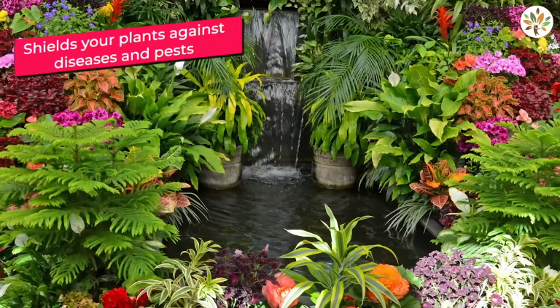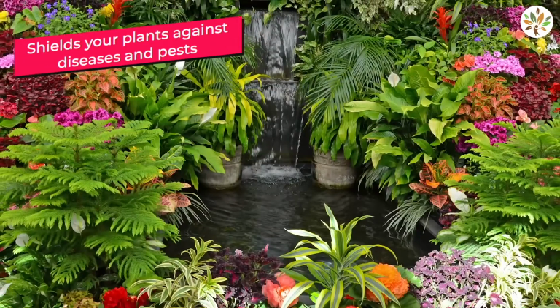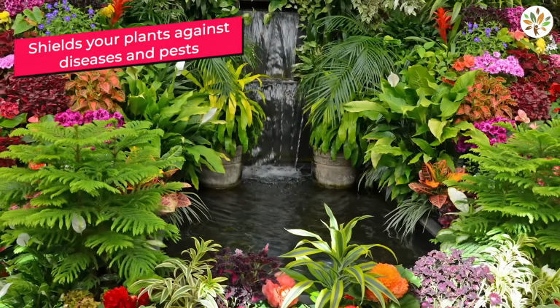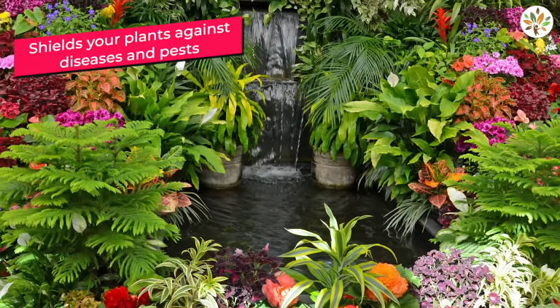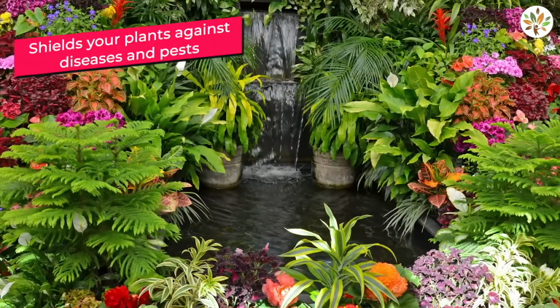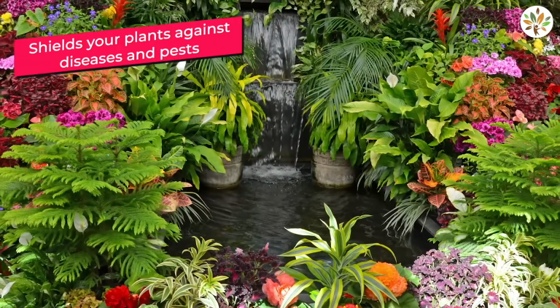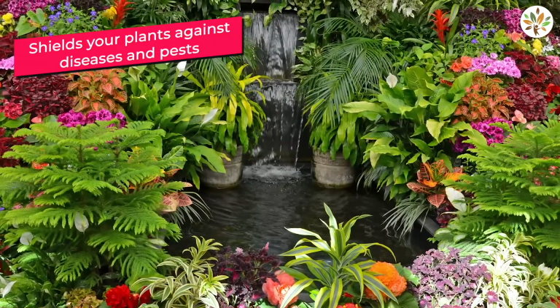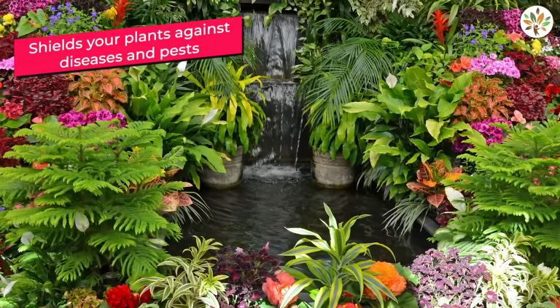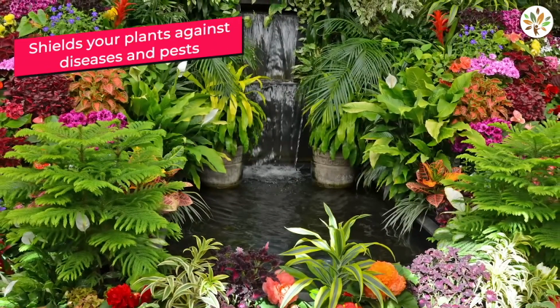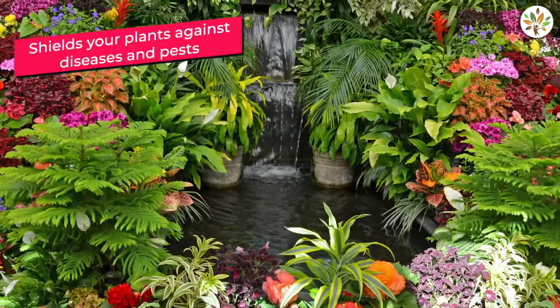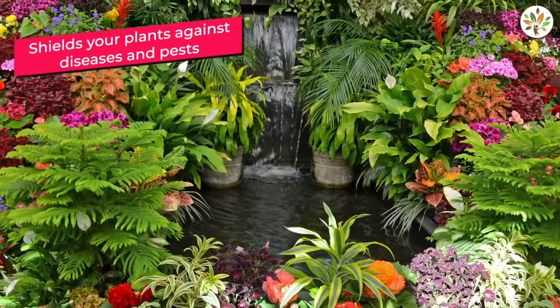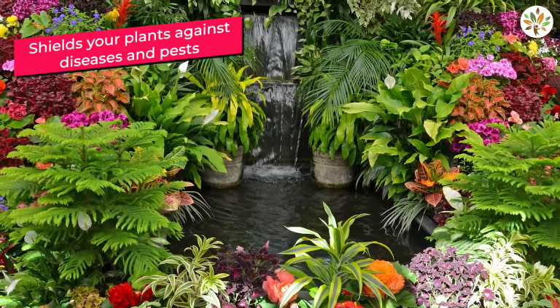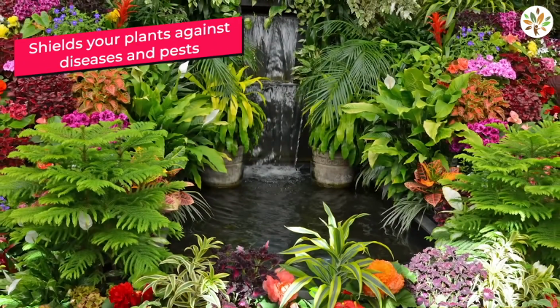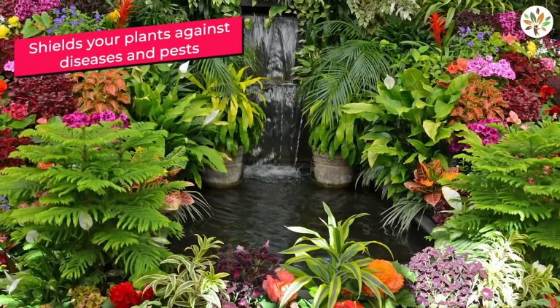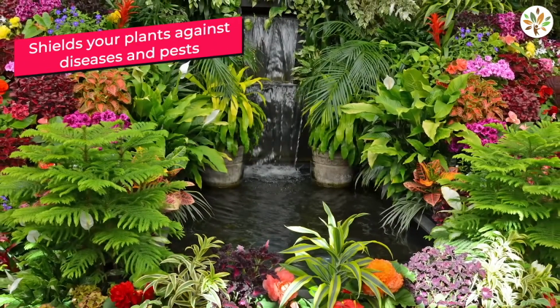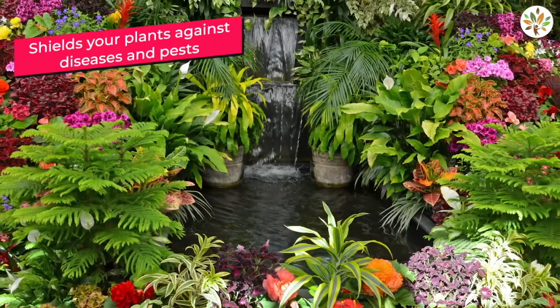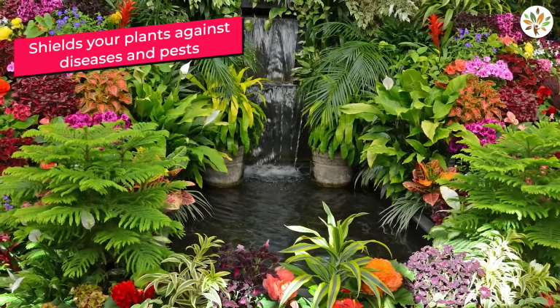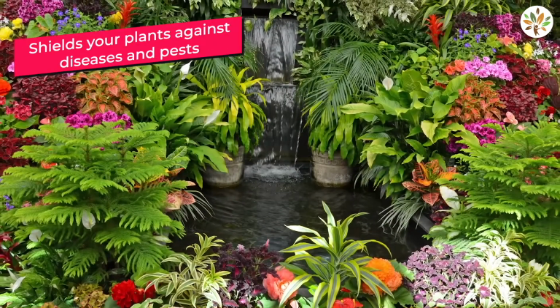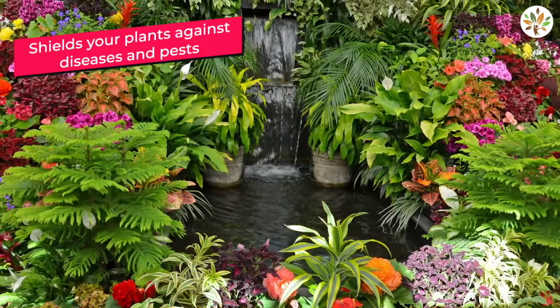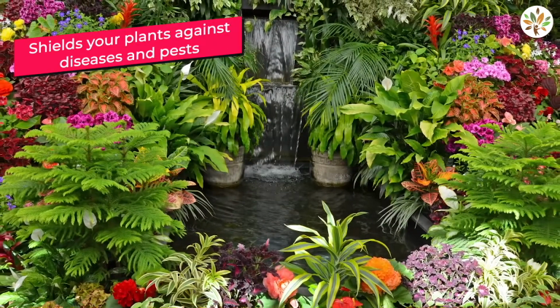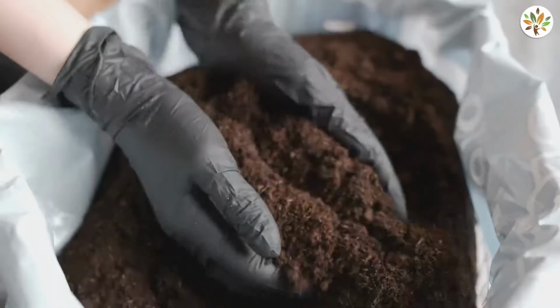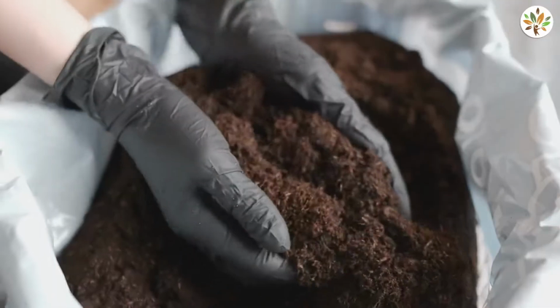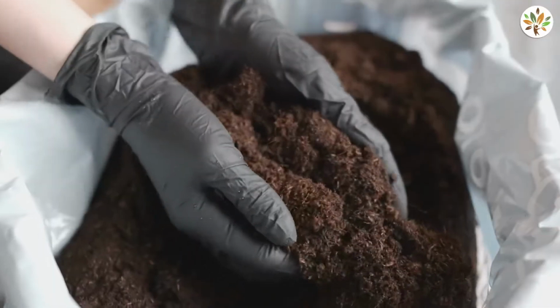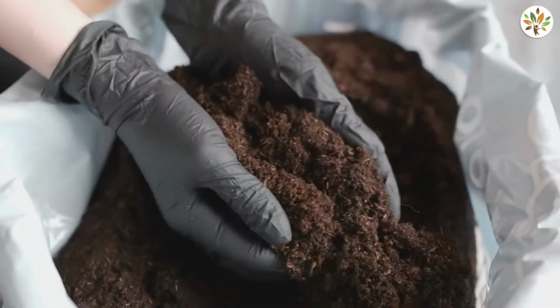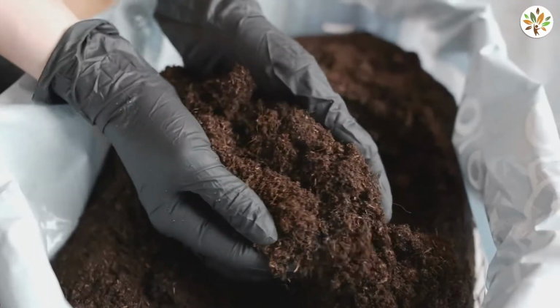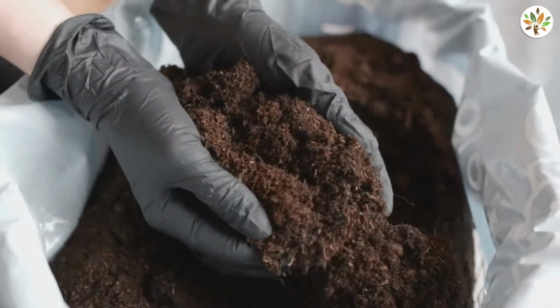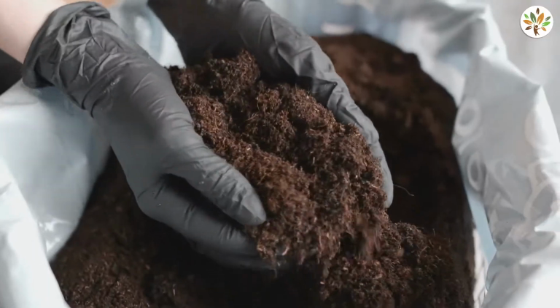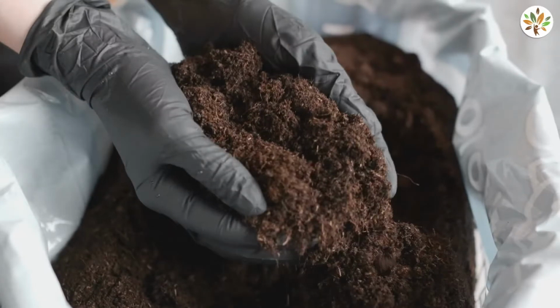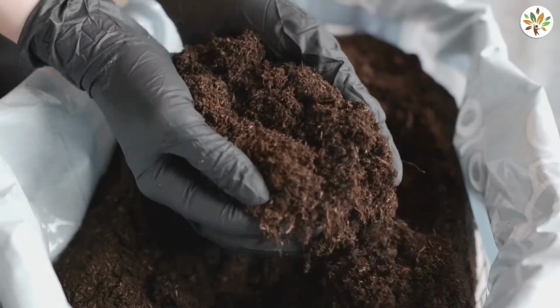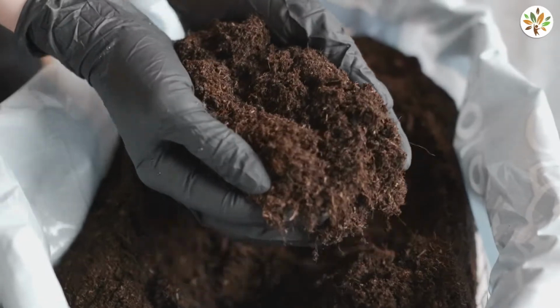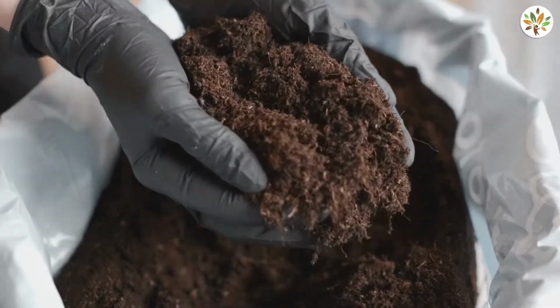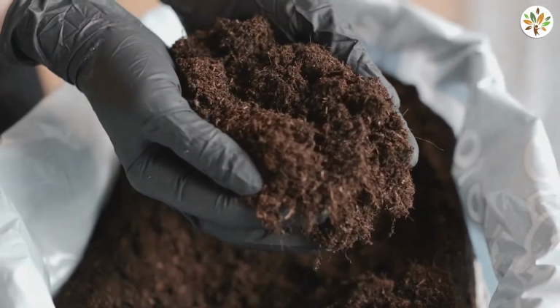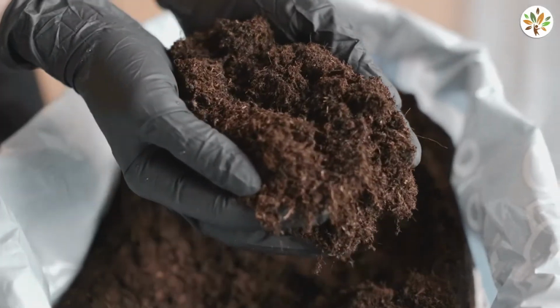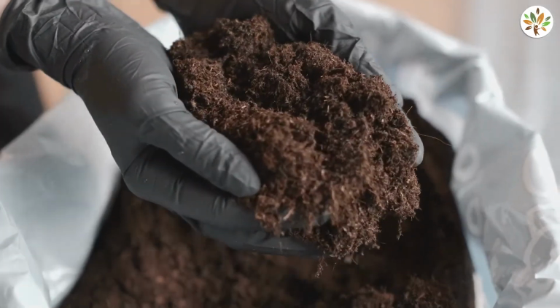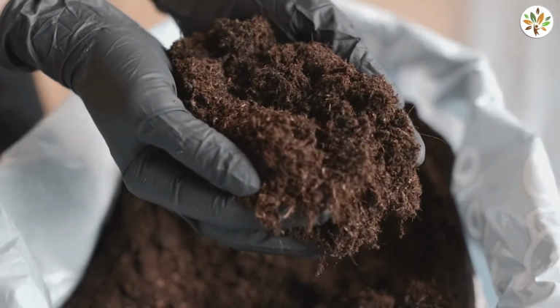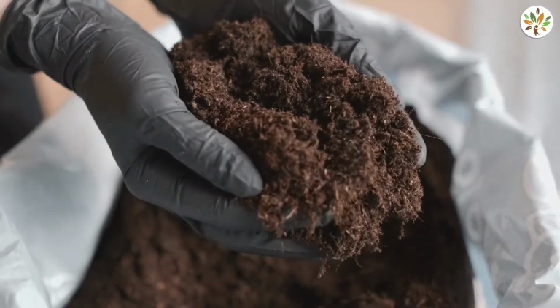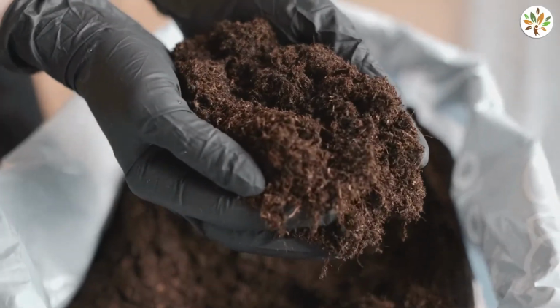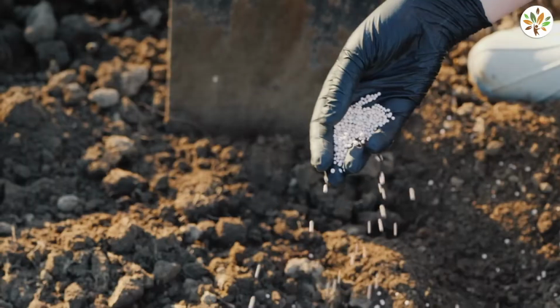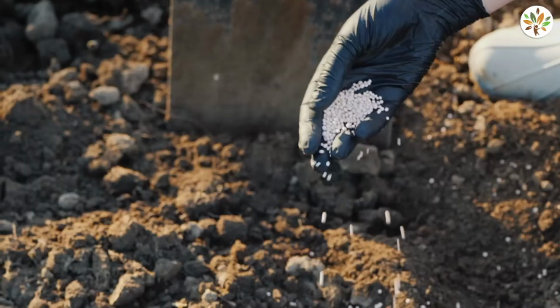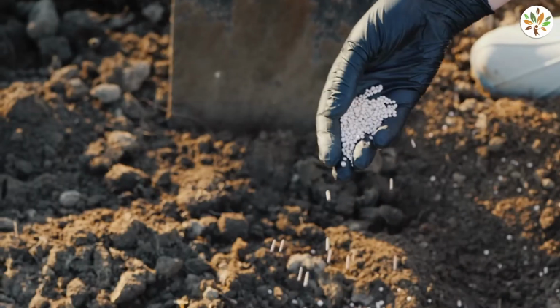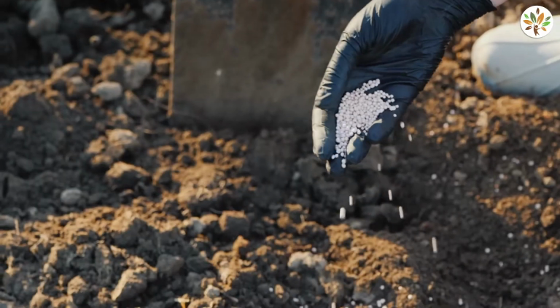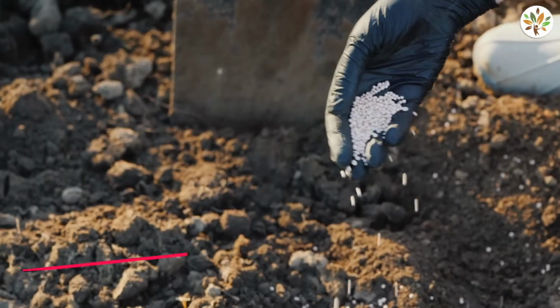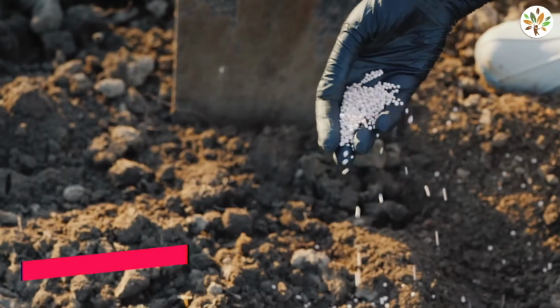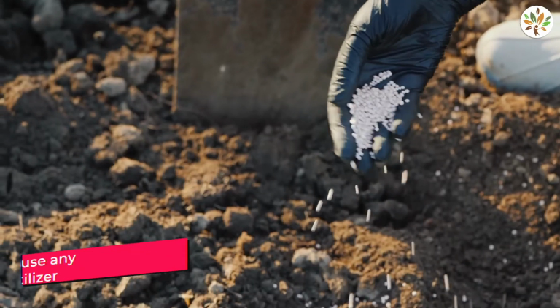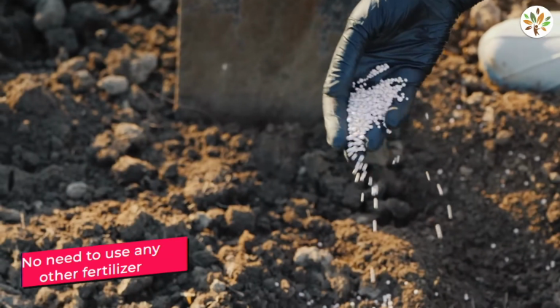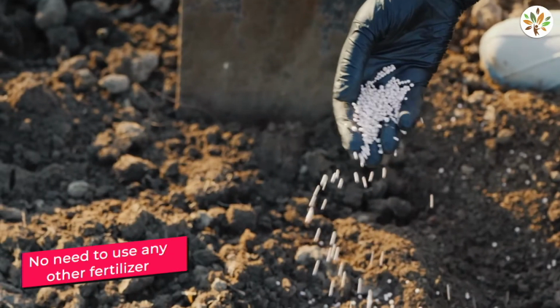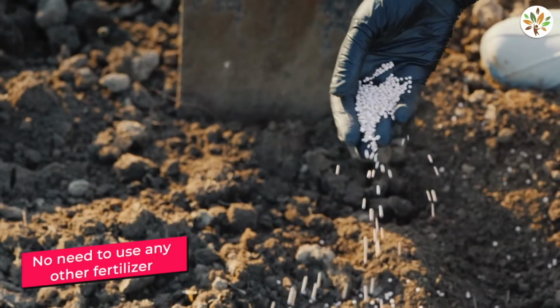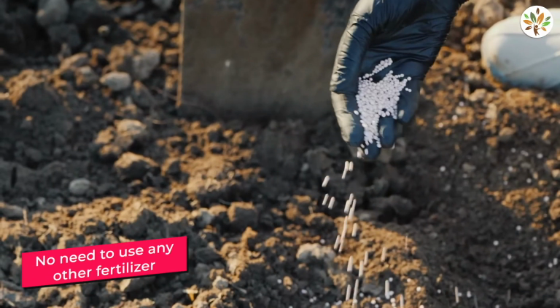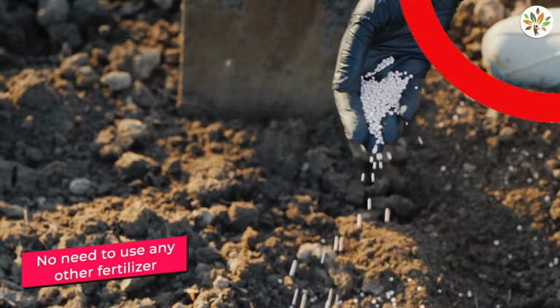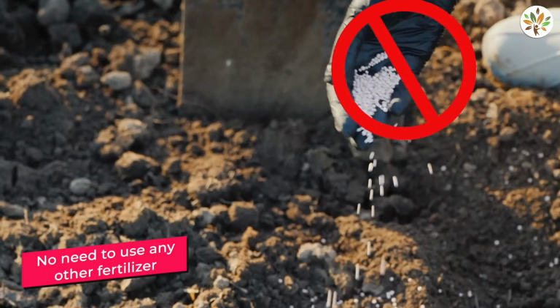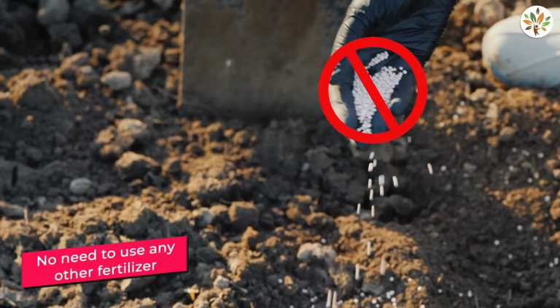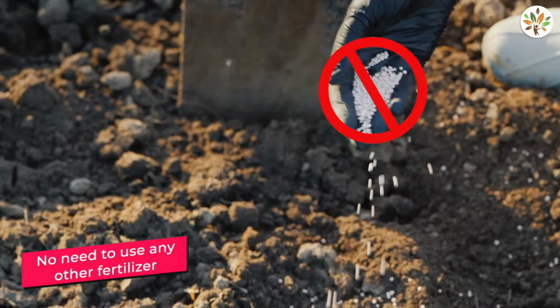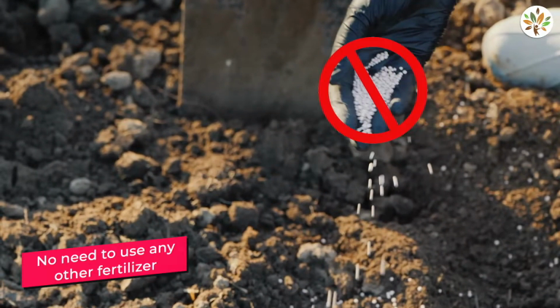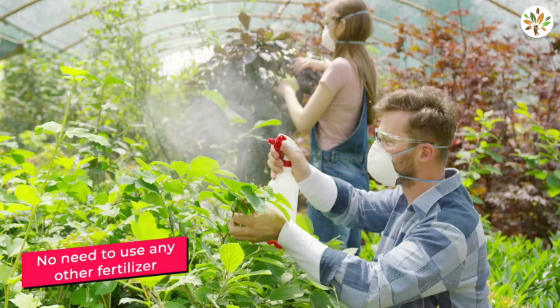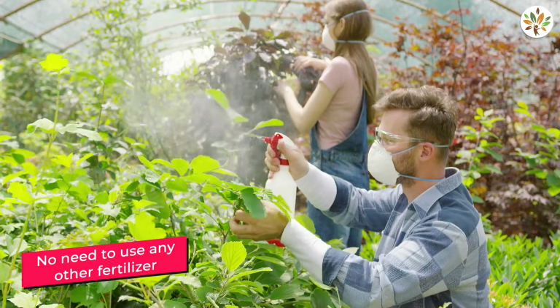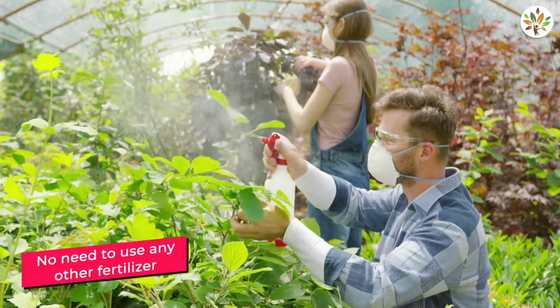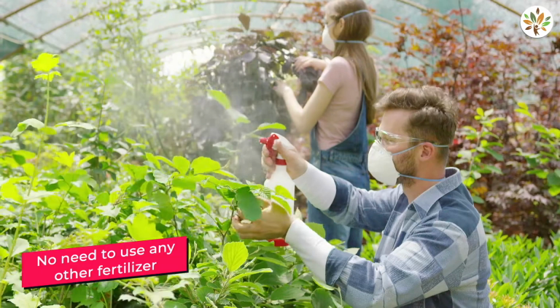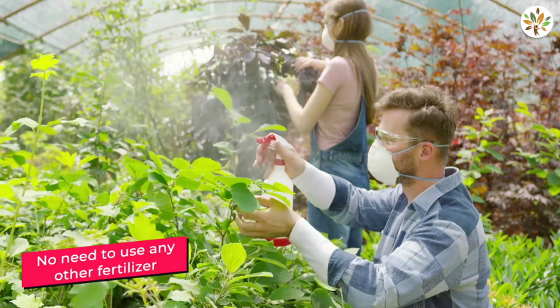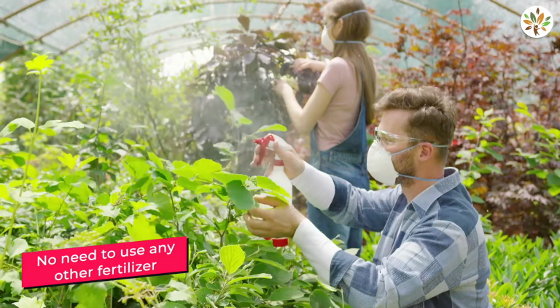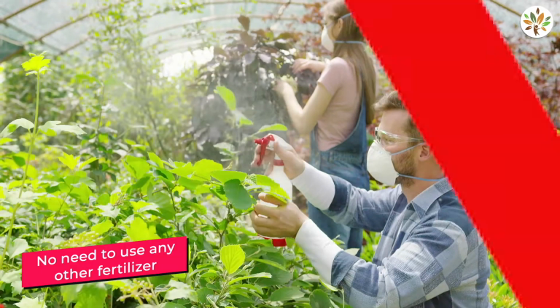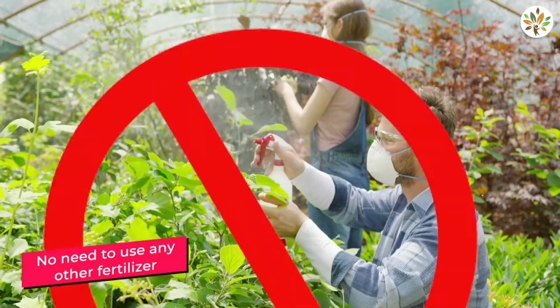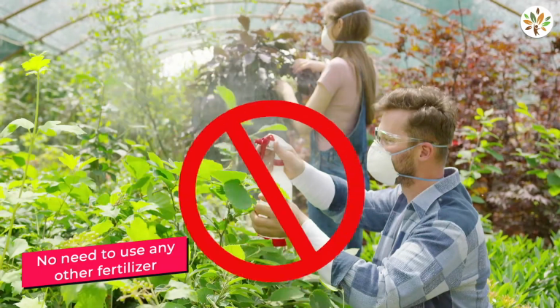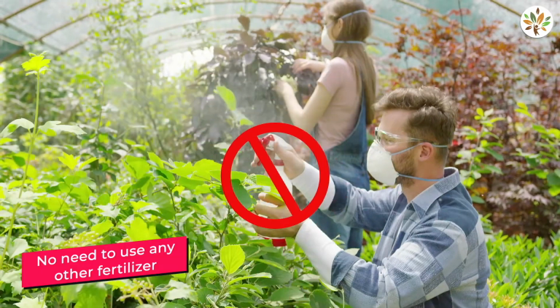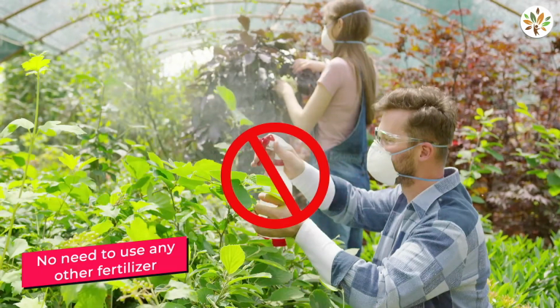A spoonful of this vermicompost once in 15 days will shield your plants against diseases and pests. You do not need to use any other pesticide or fertilizer for your plants thereafter.